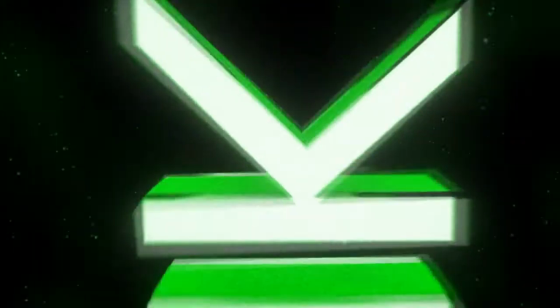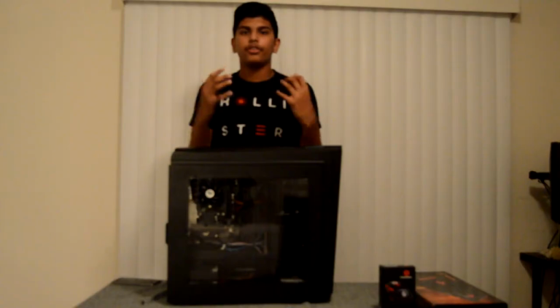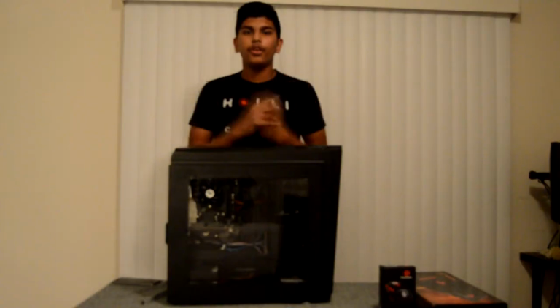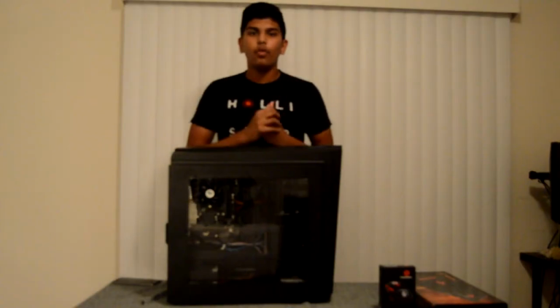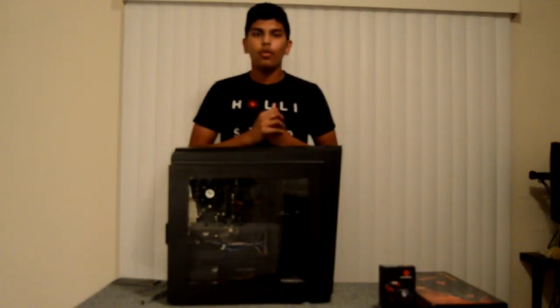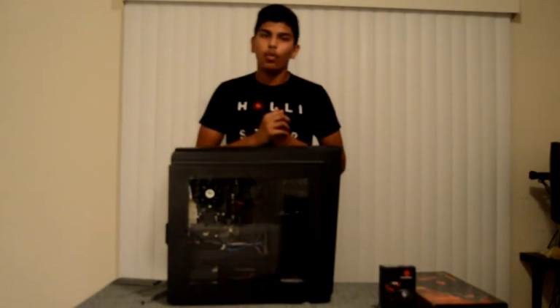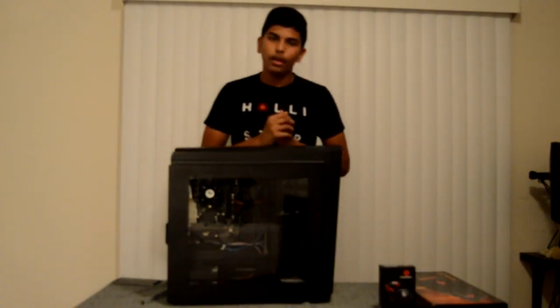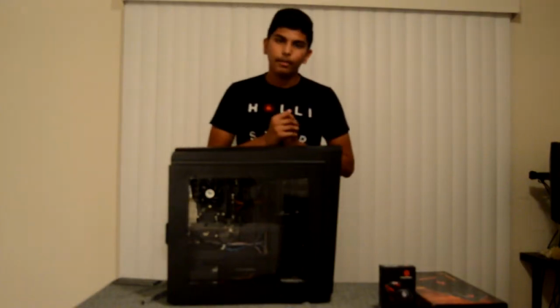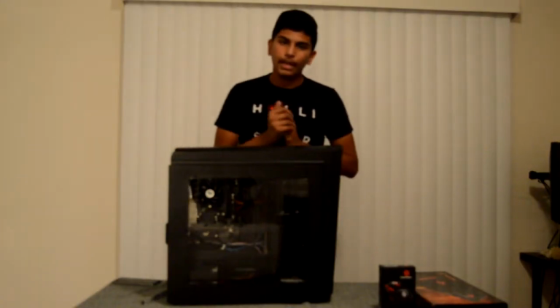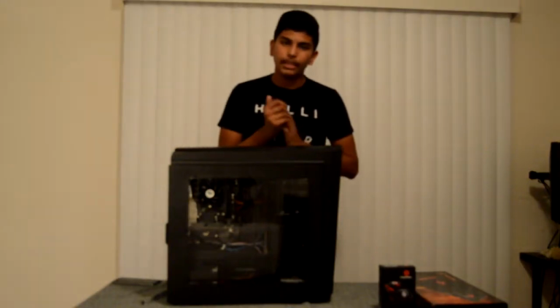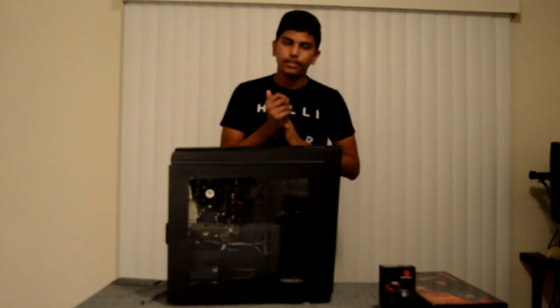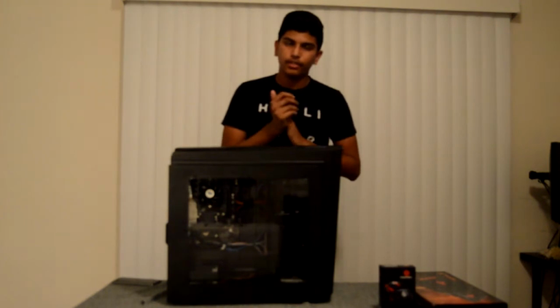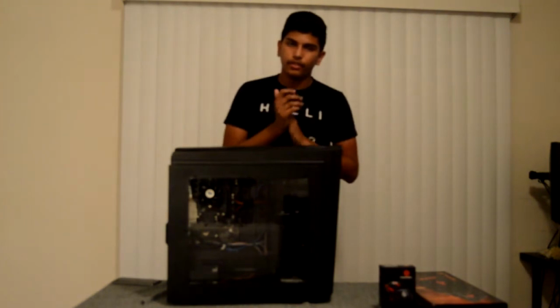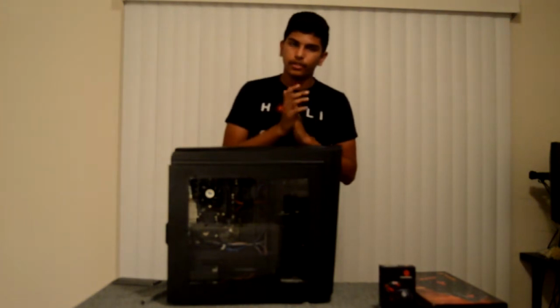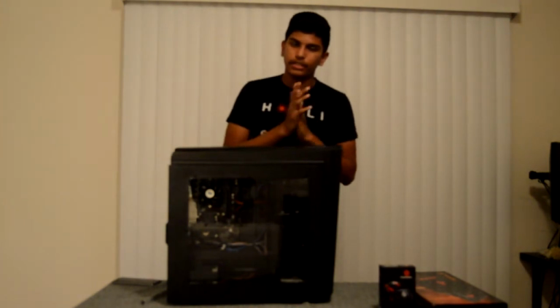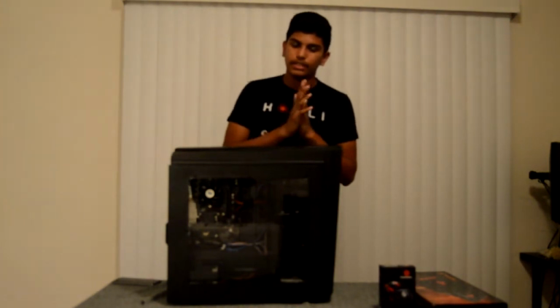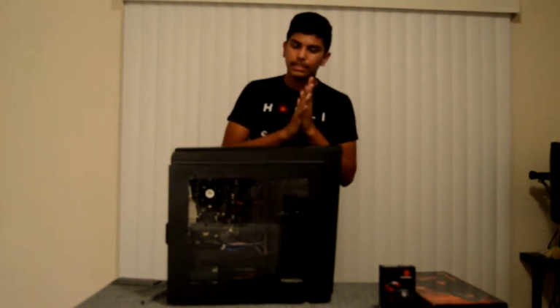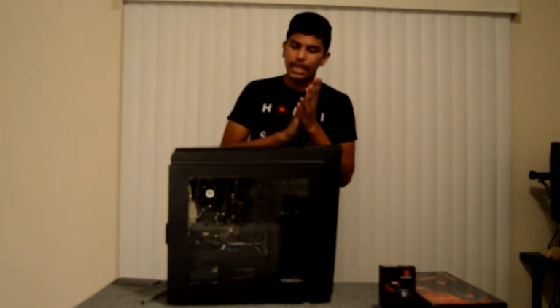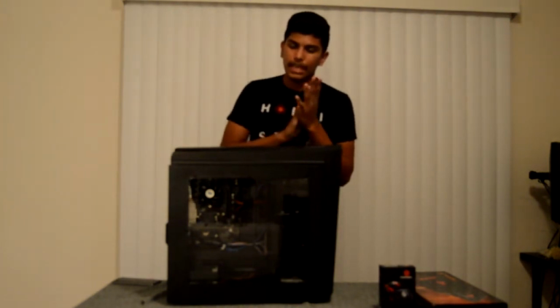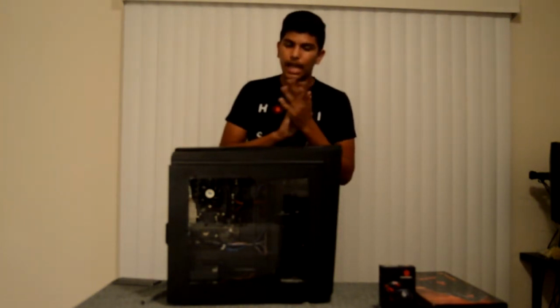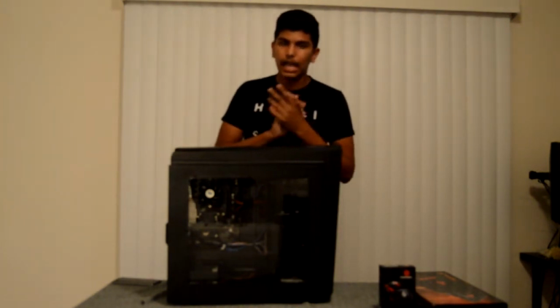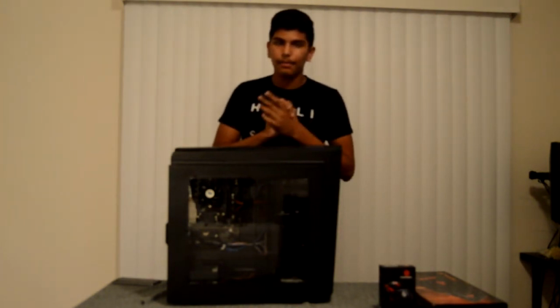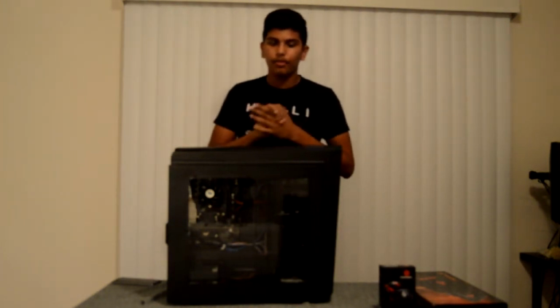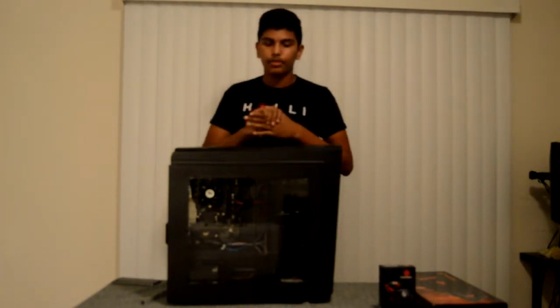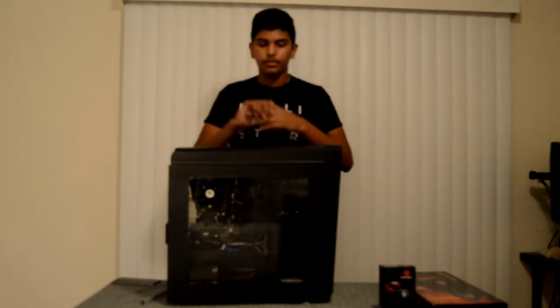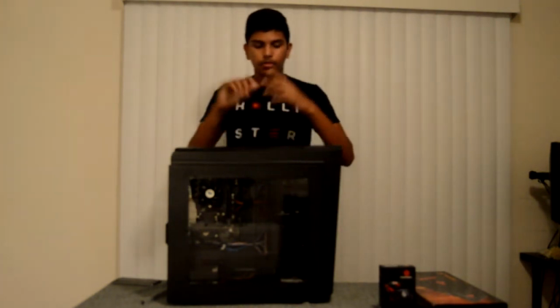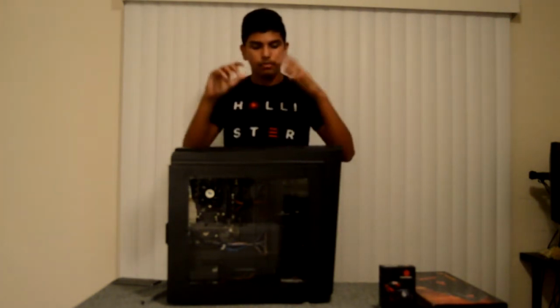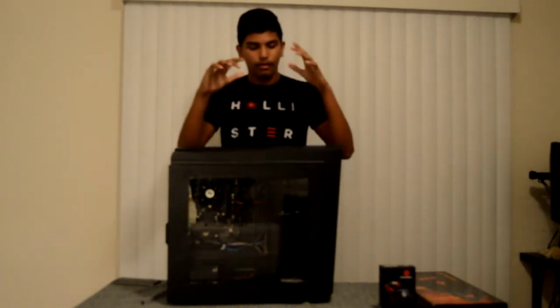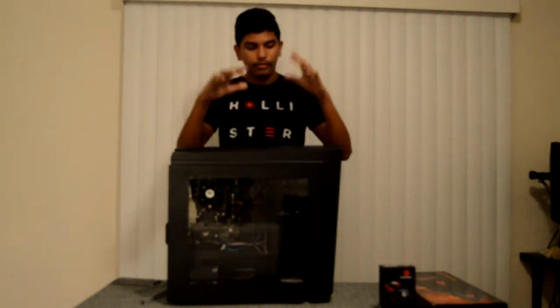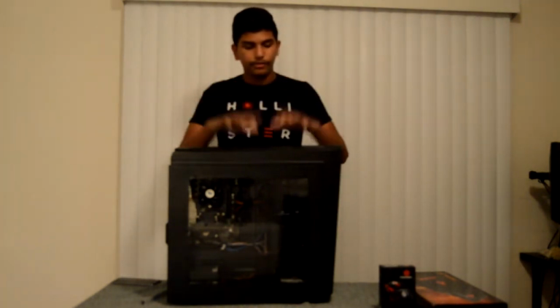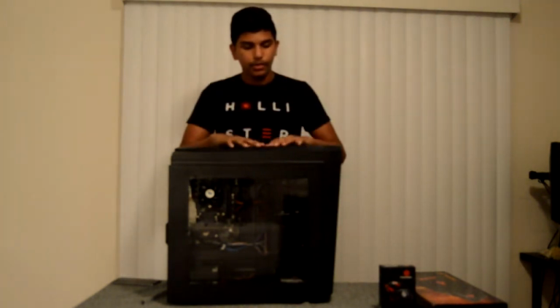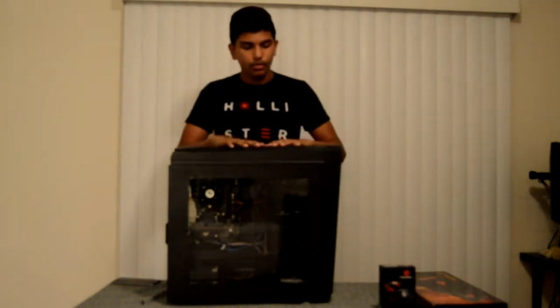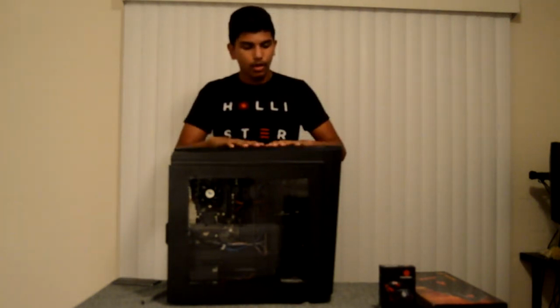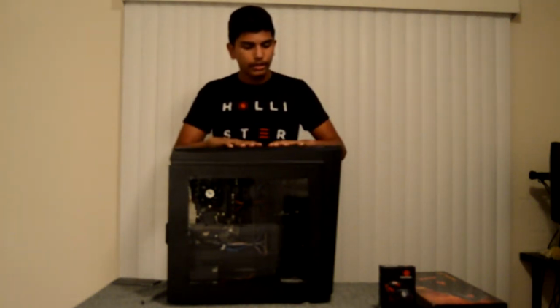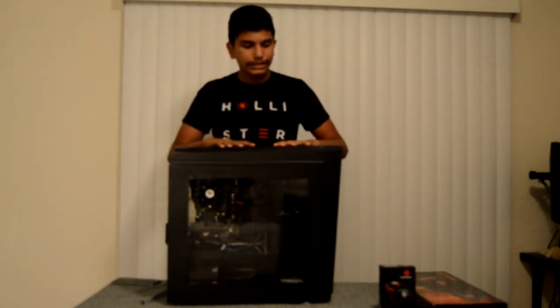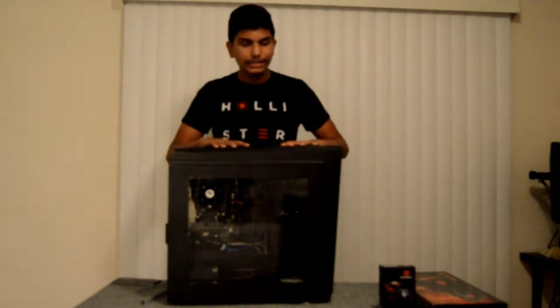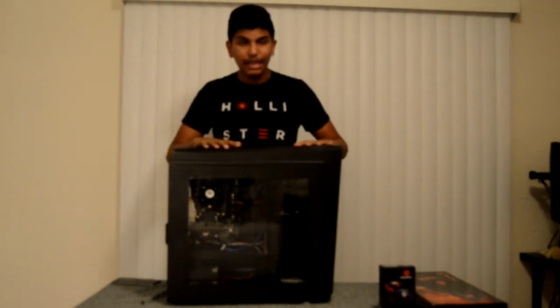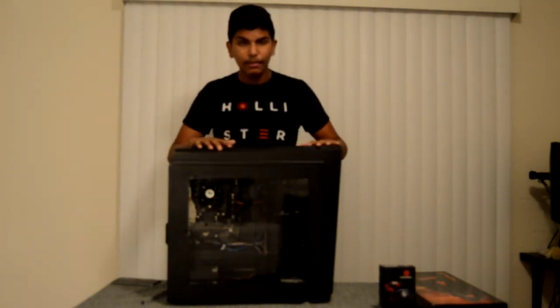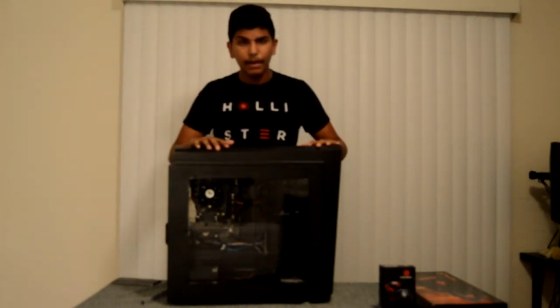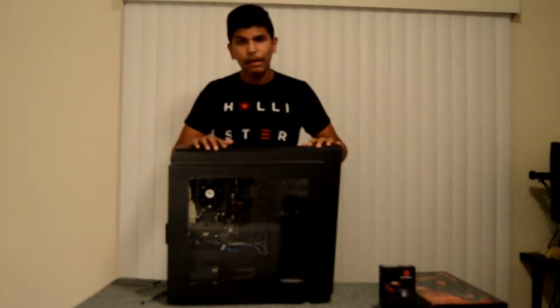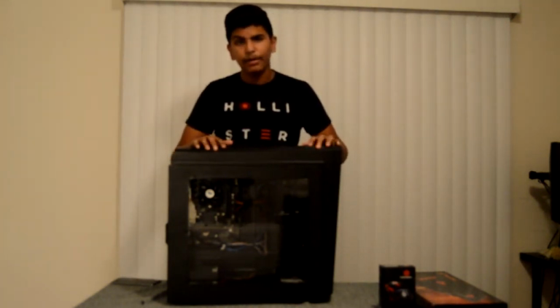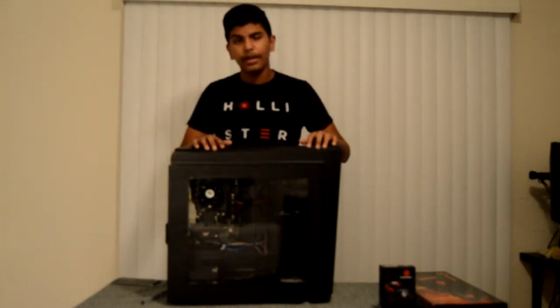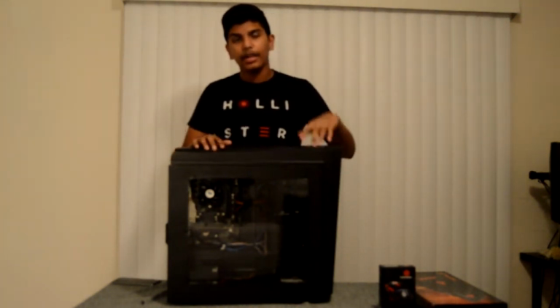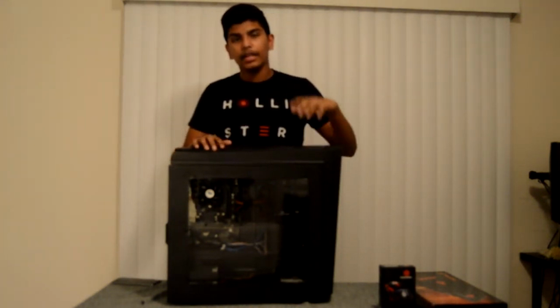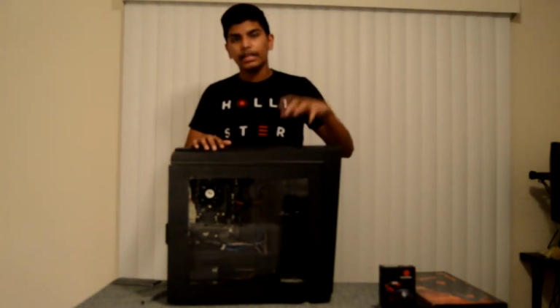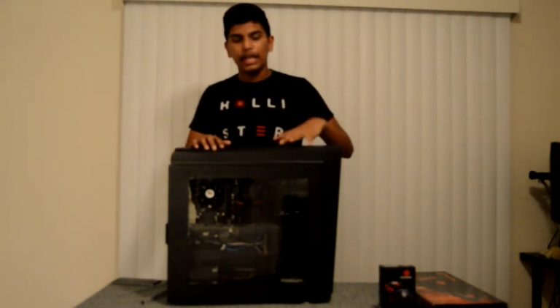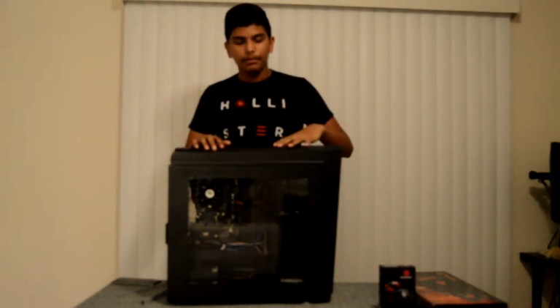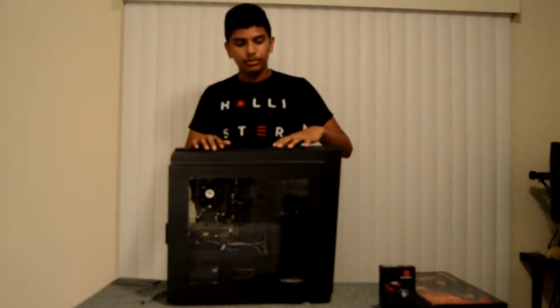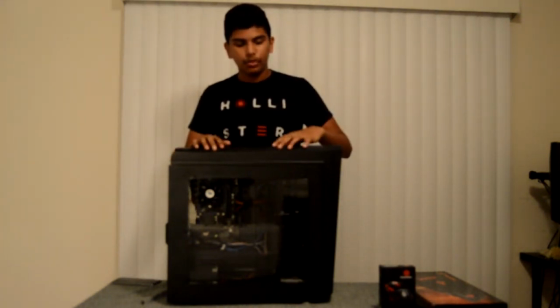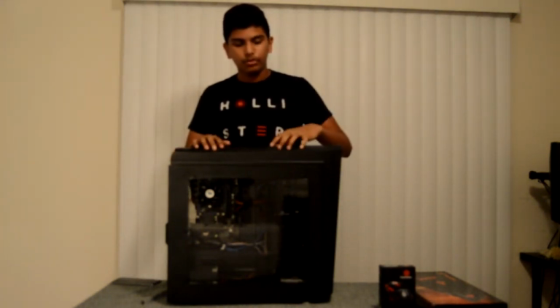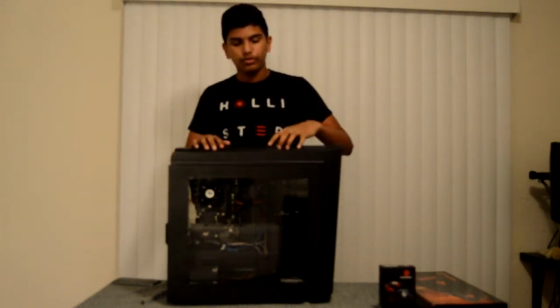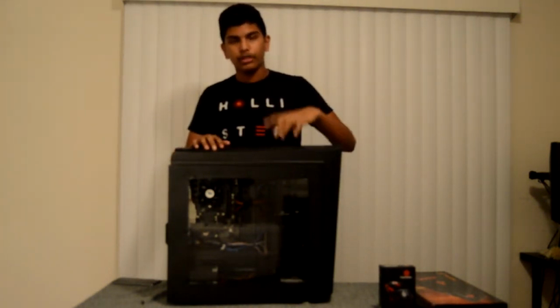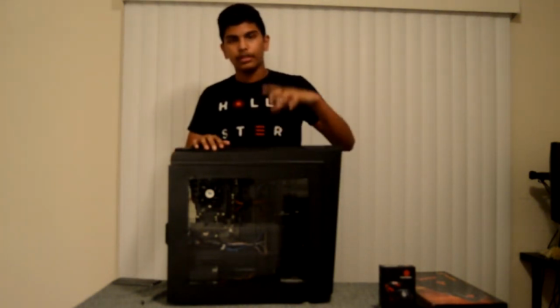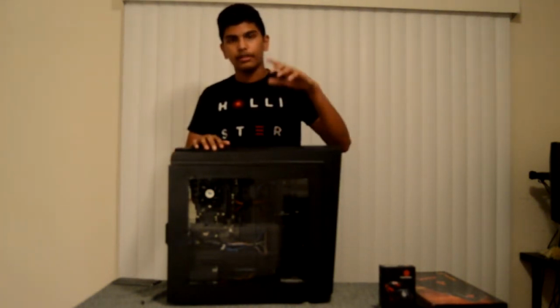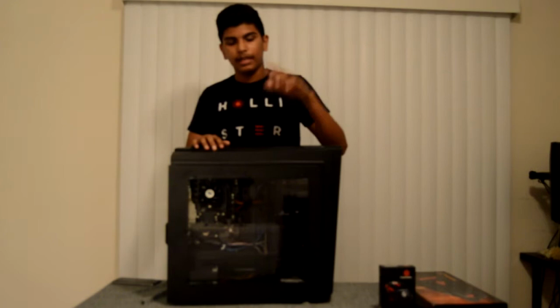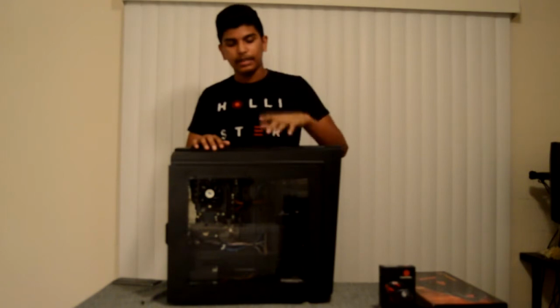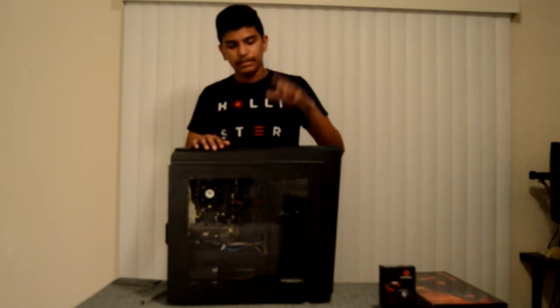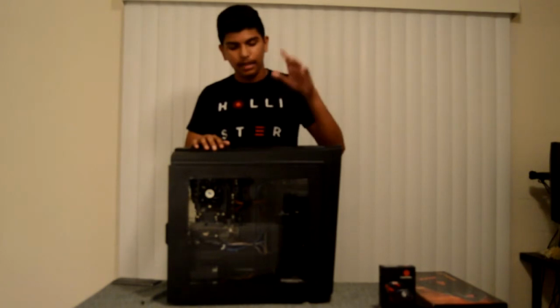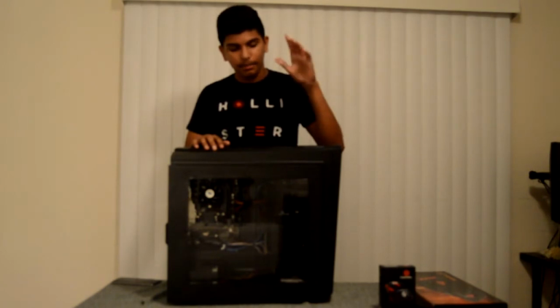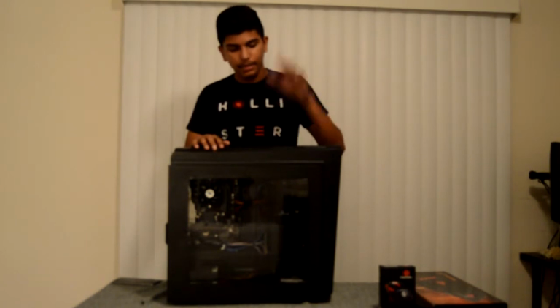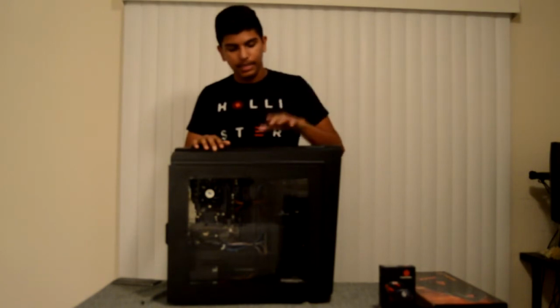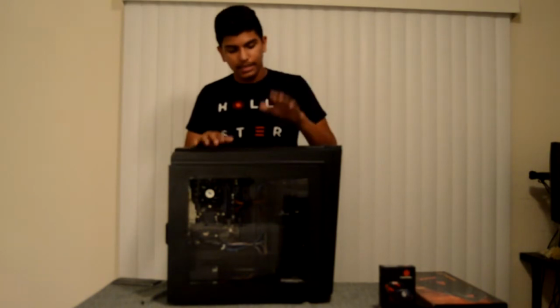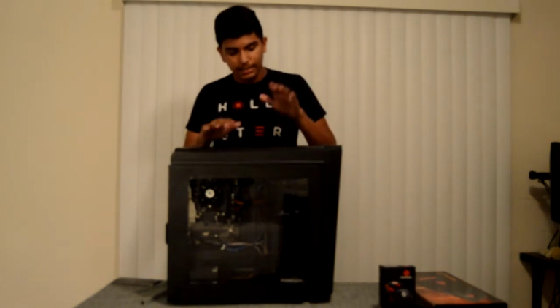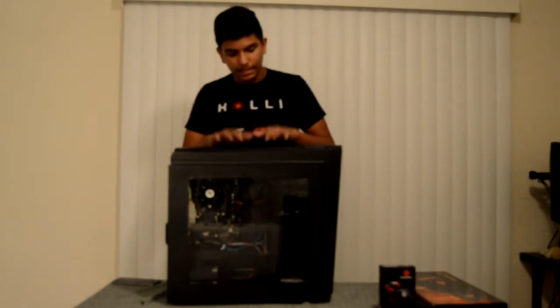Yo, welcome back guys to another video. Today I am going to give you my review on the CyberPower Gamers Ultra desktop PC.